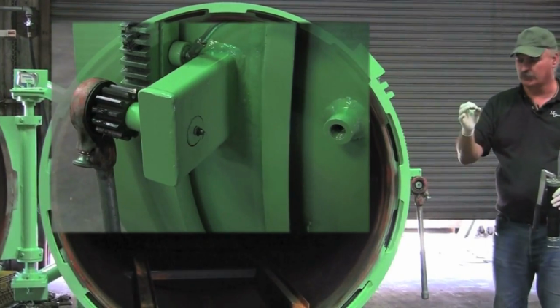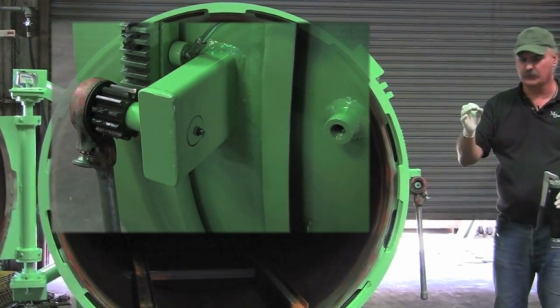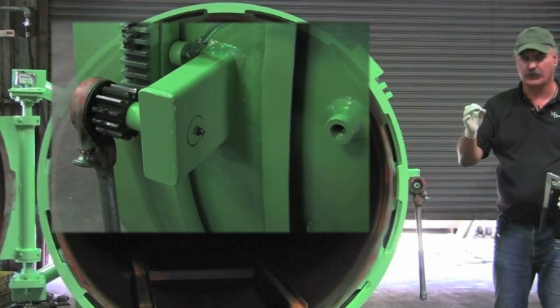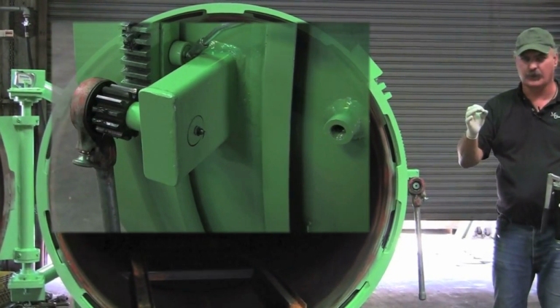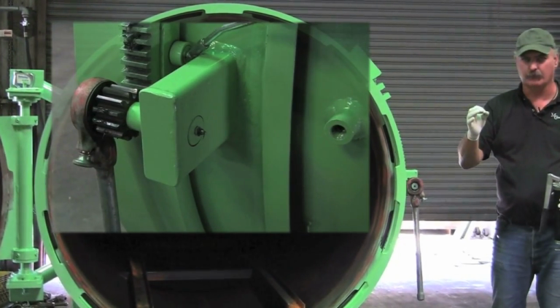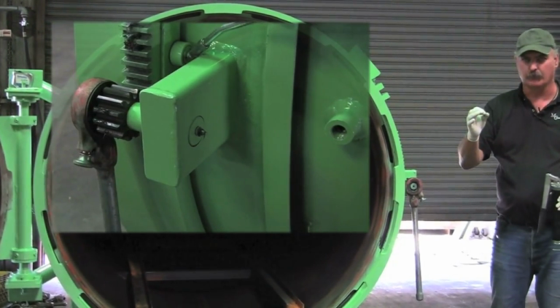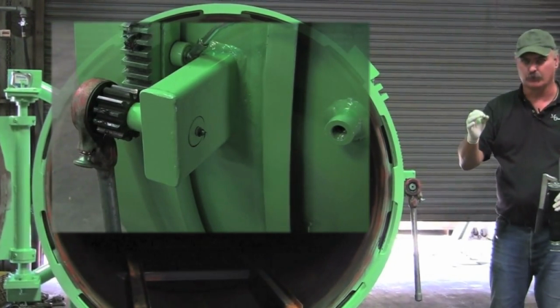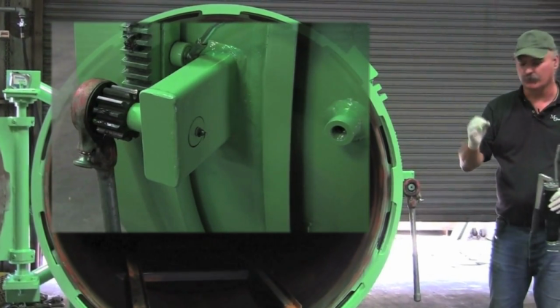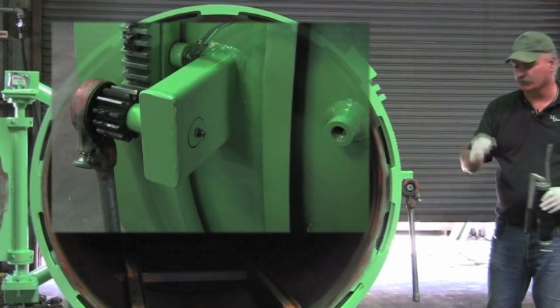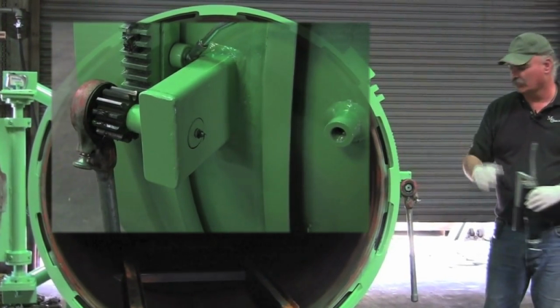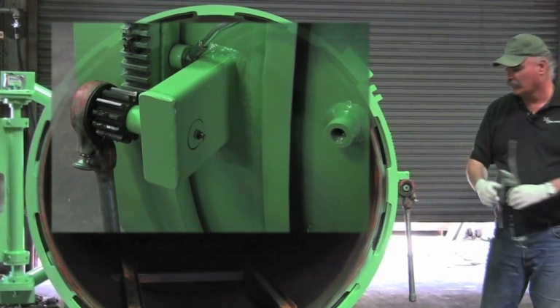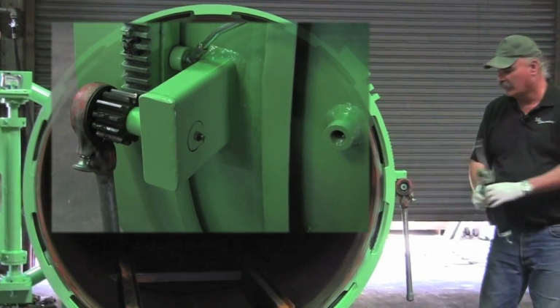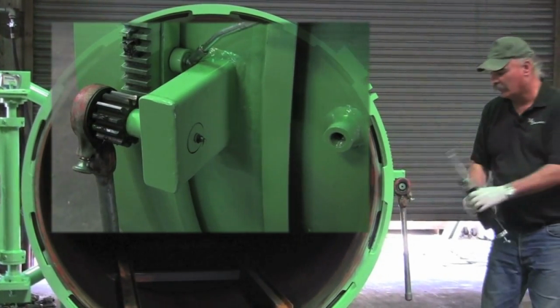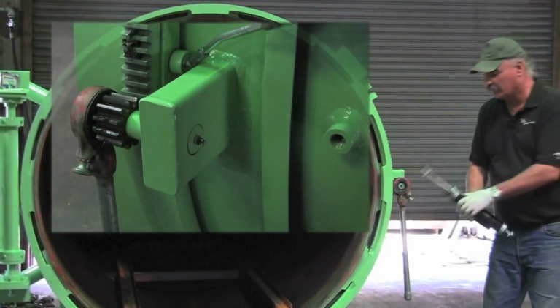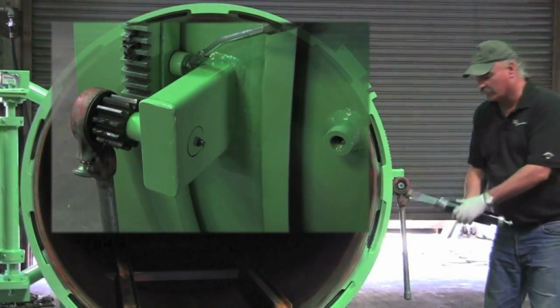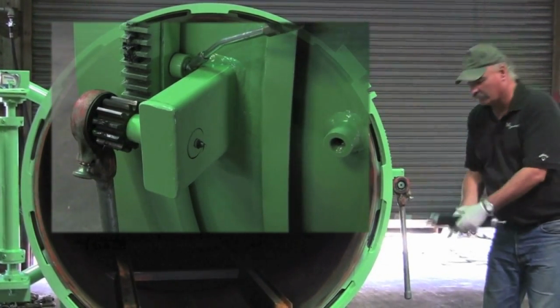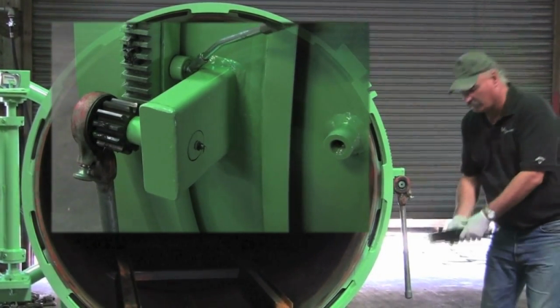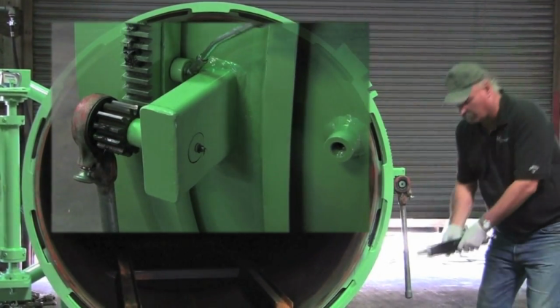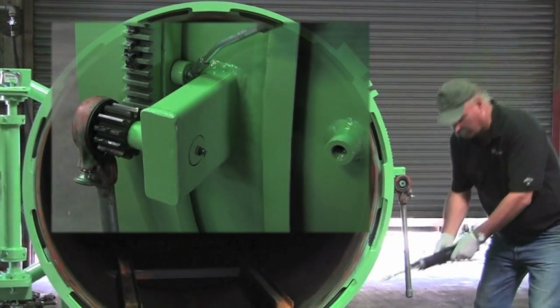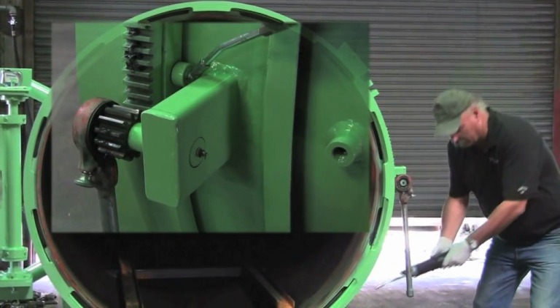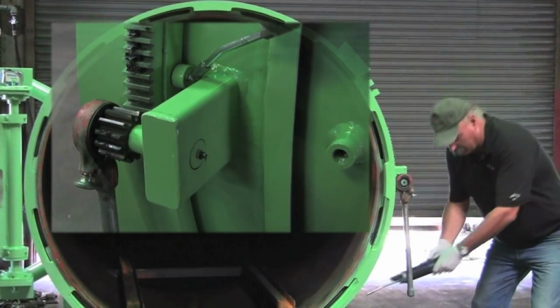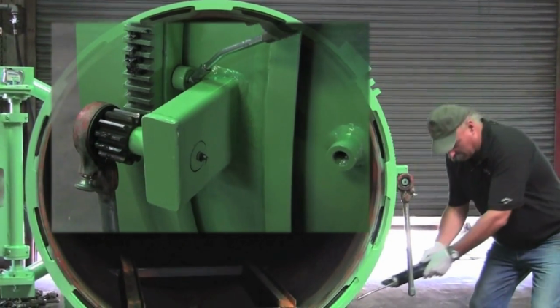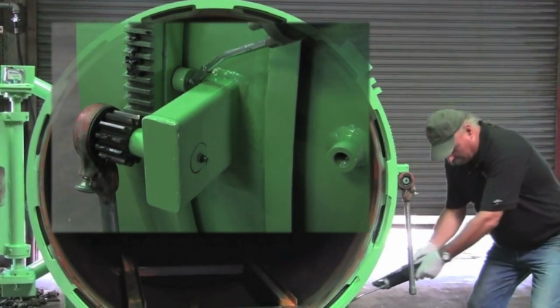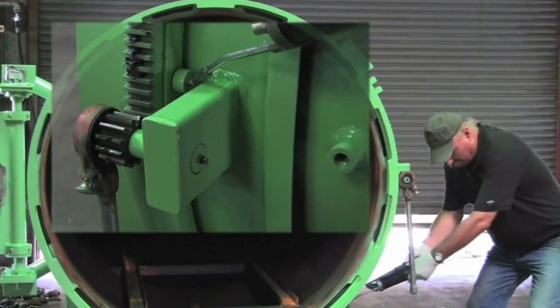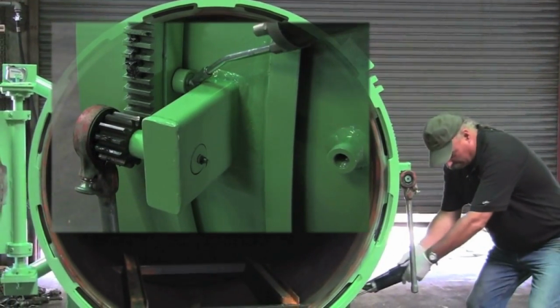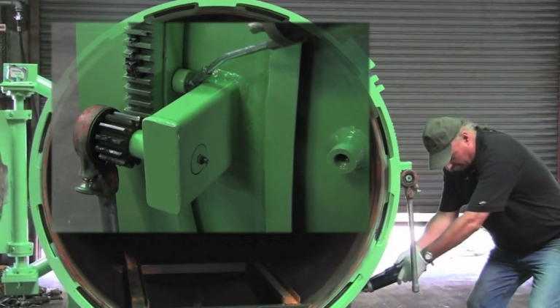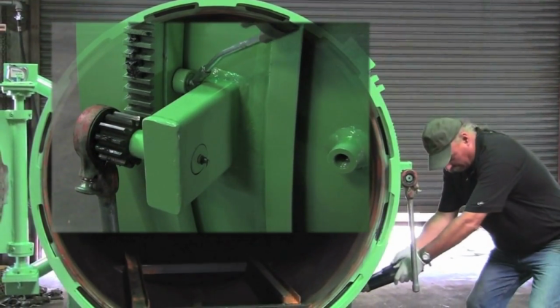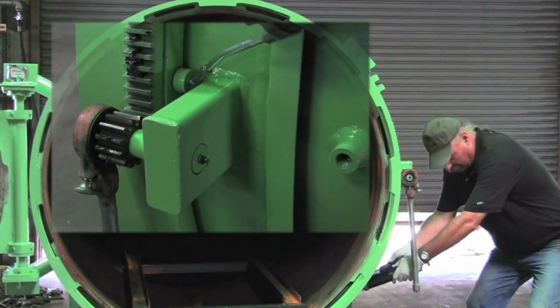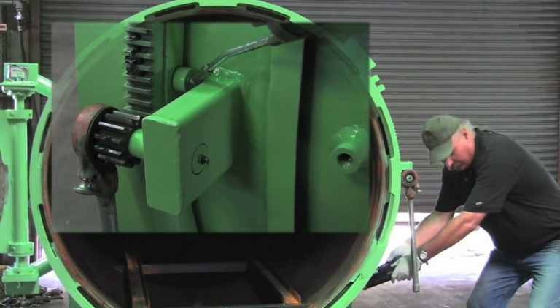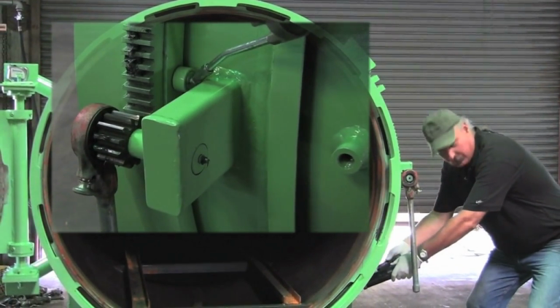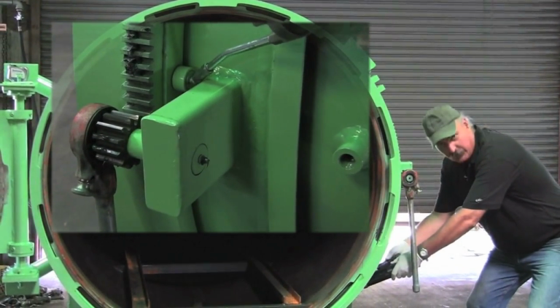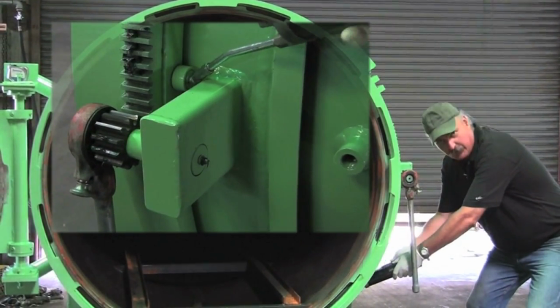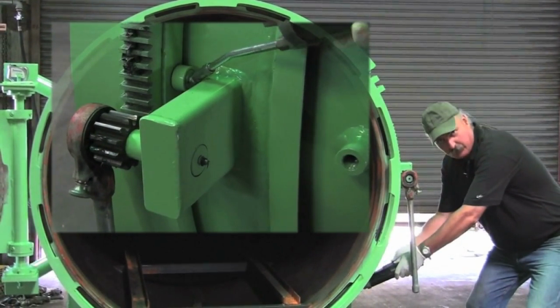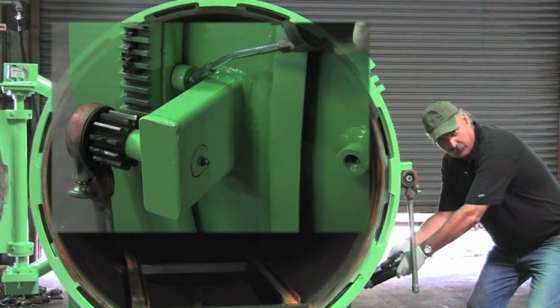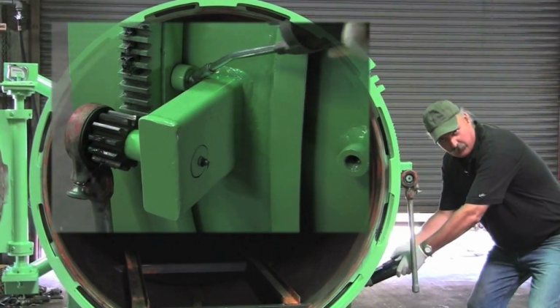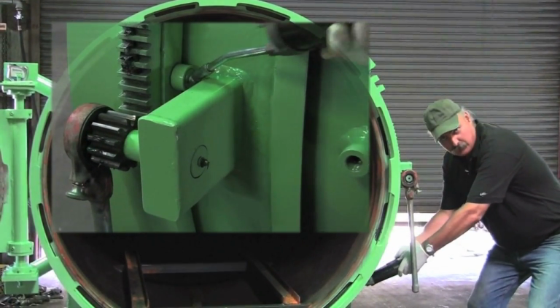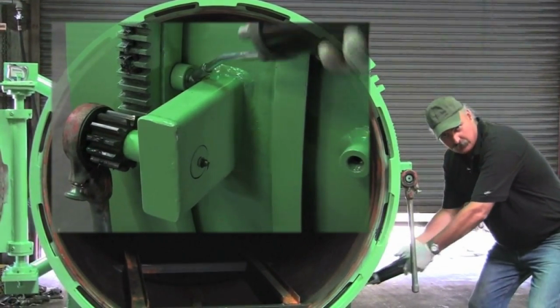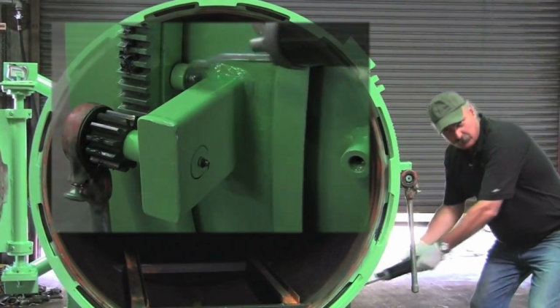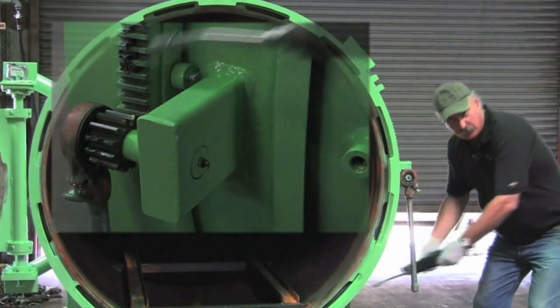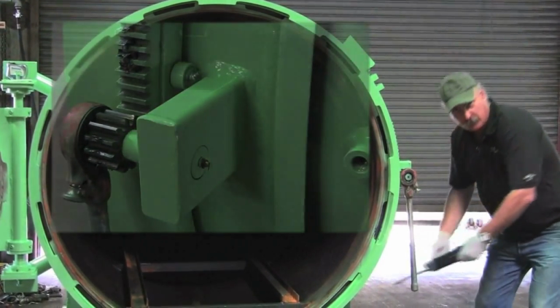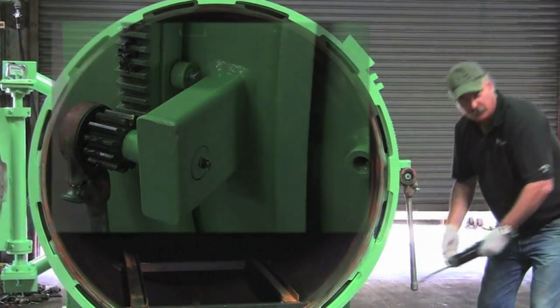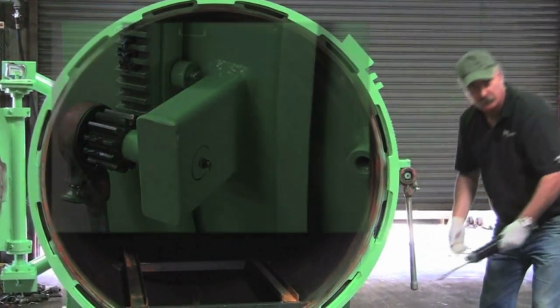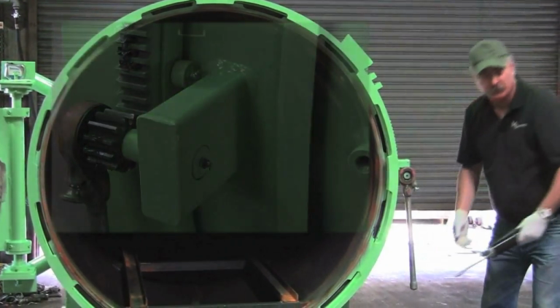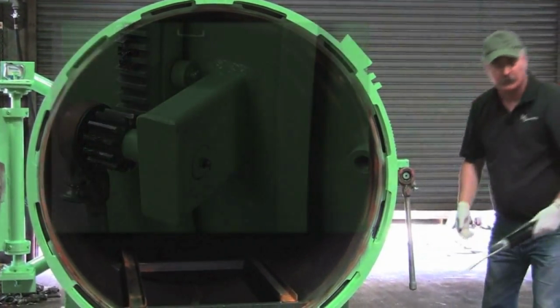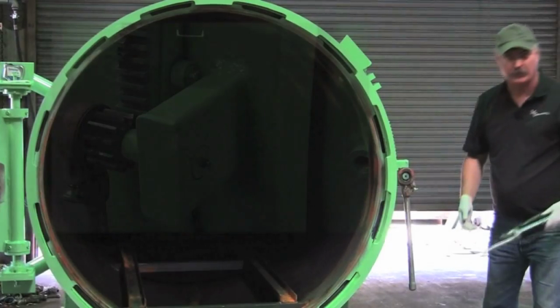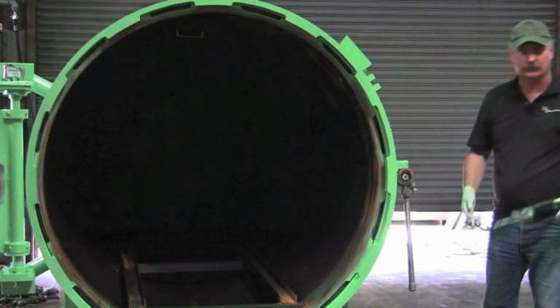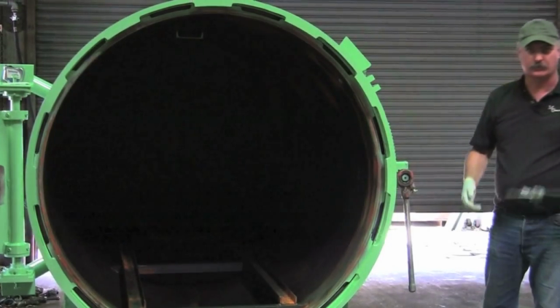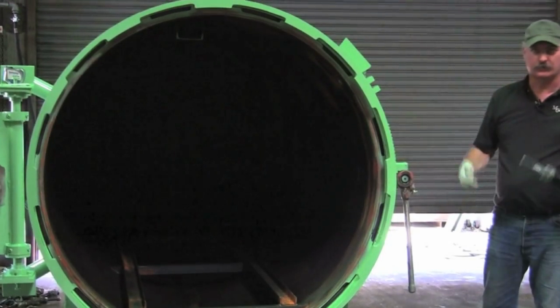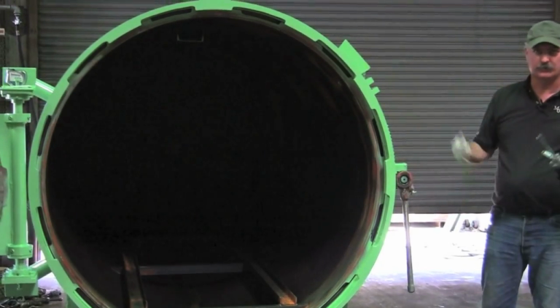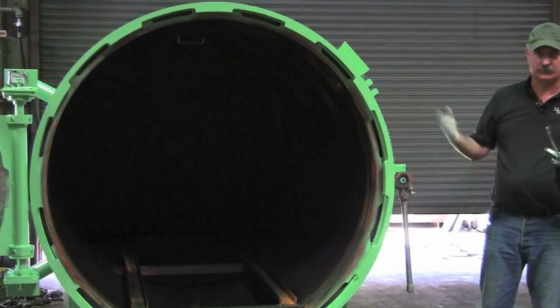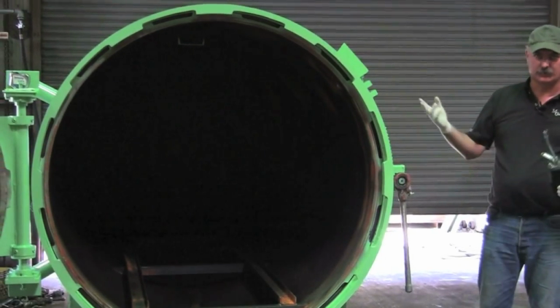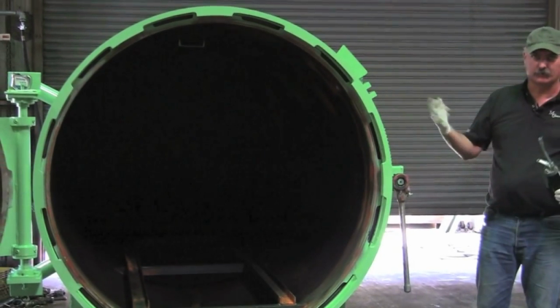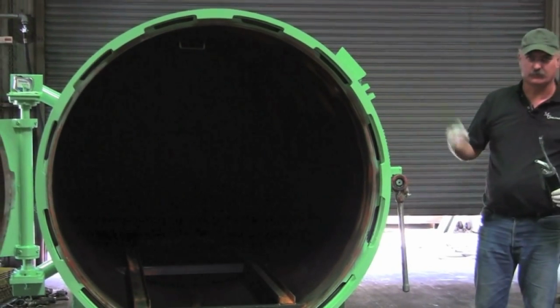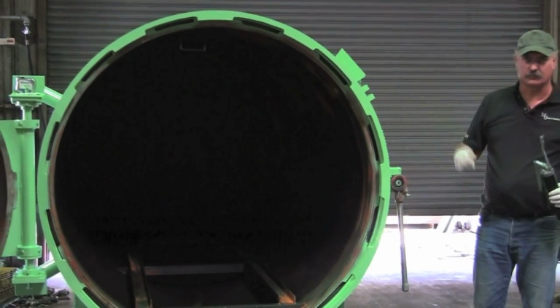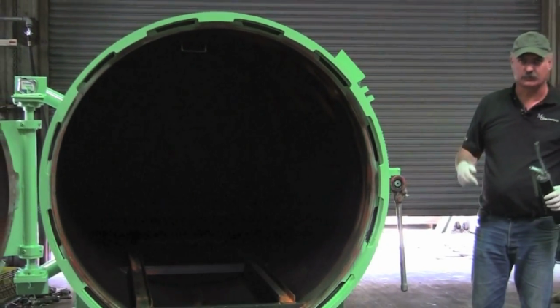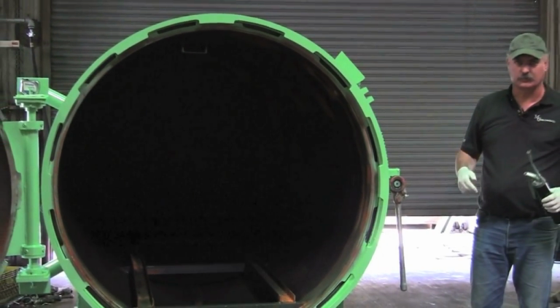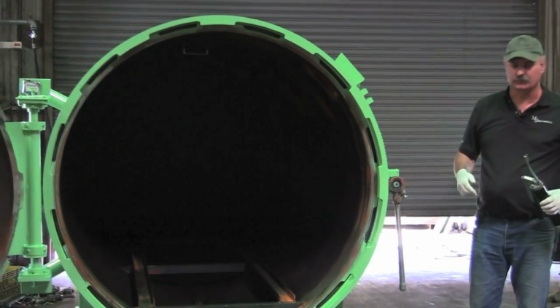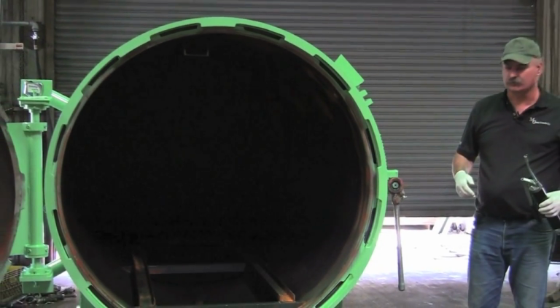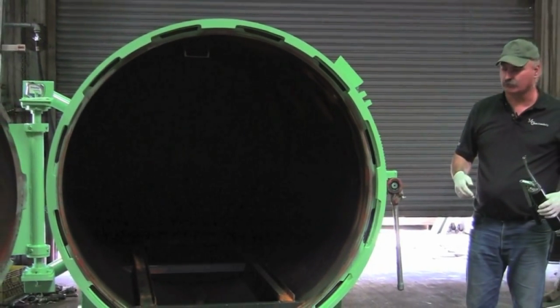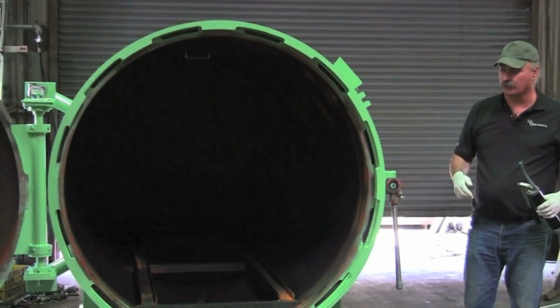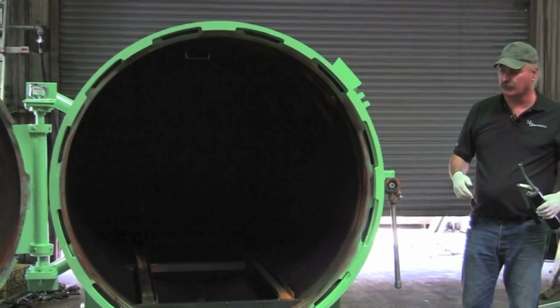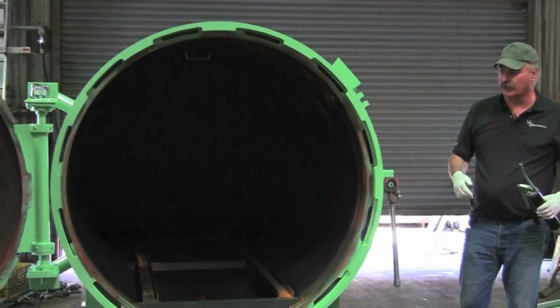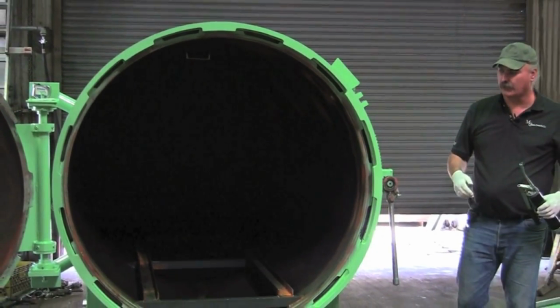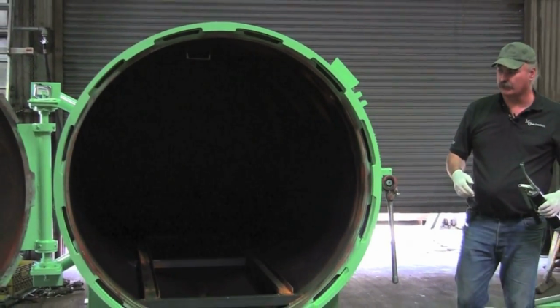On the rear of the ring are four or five cam rollers, depending on what size vessel you have. You're going to want to put your grease gun on the cam rollers and put a few shots of grease, enough to see it squirt out.